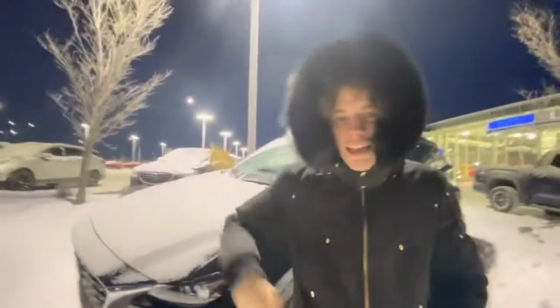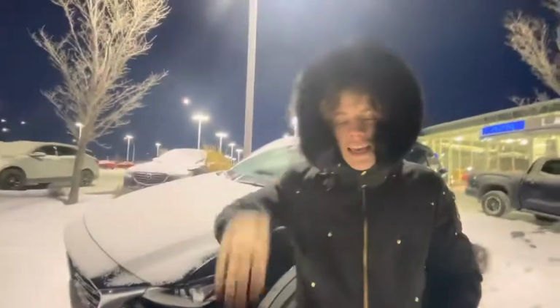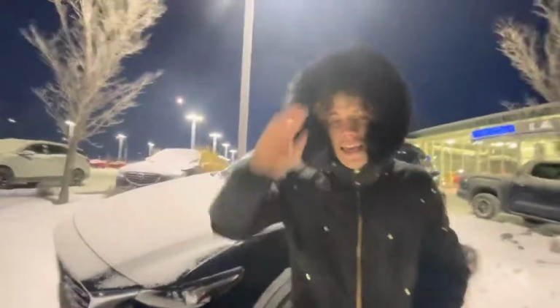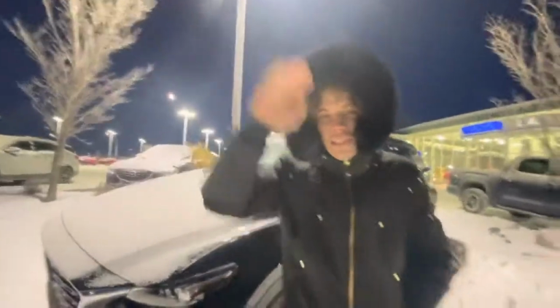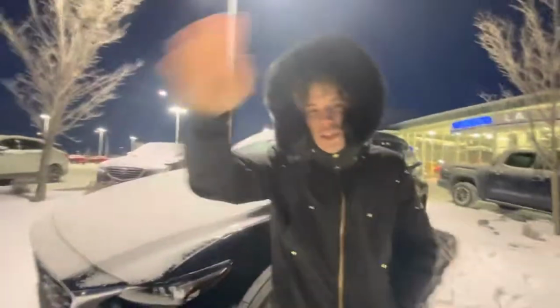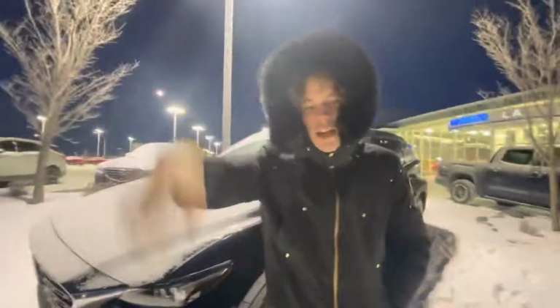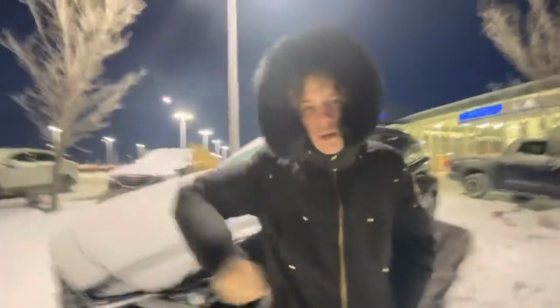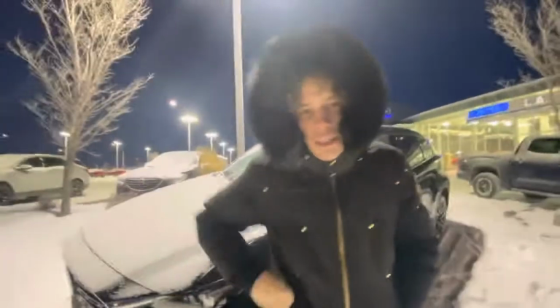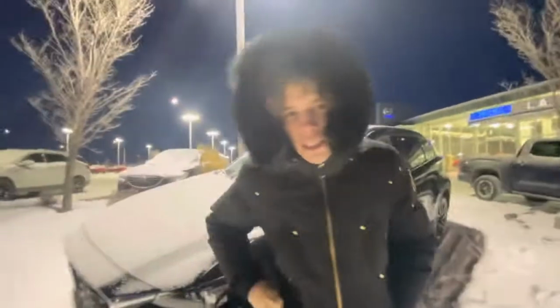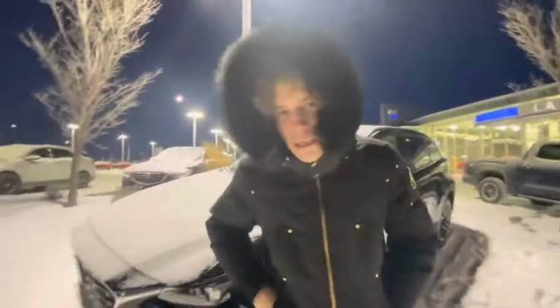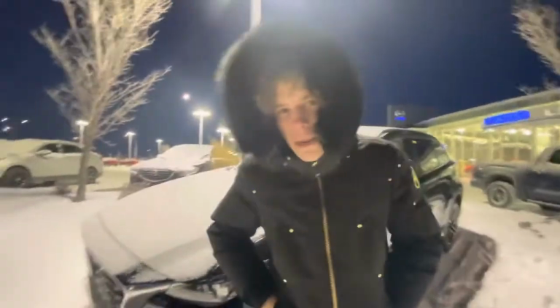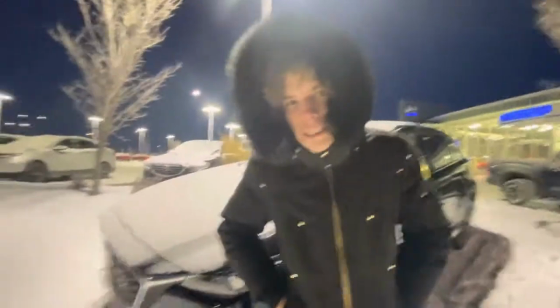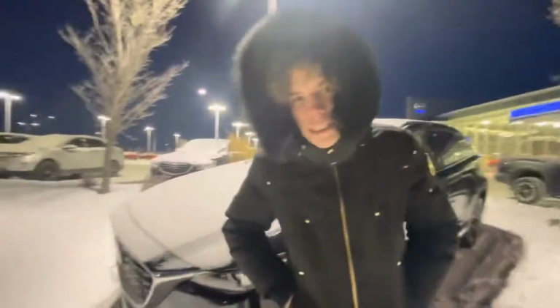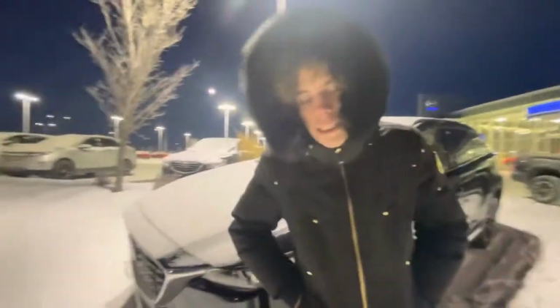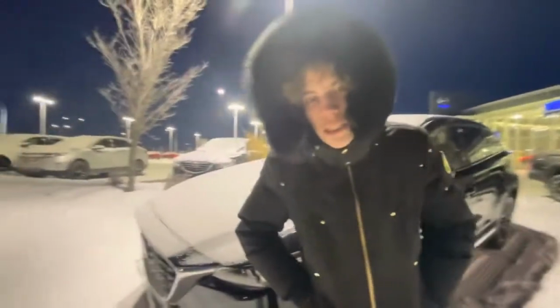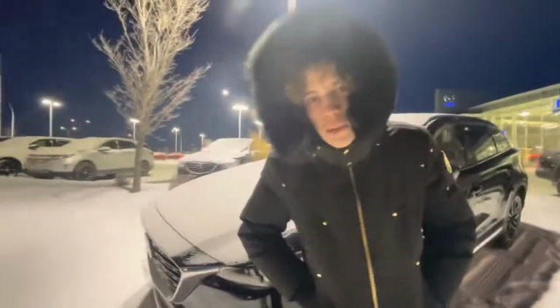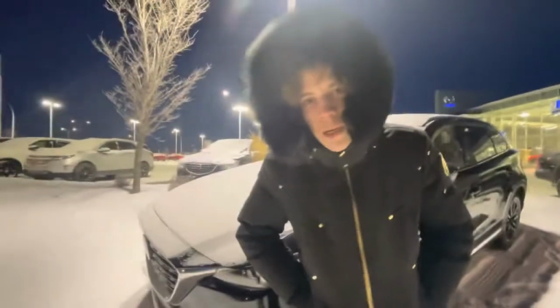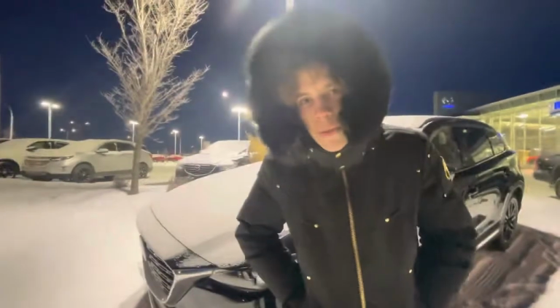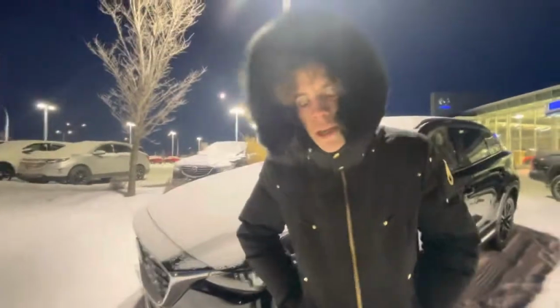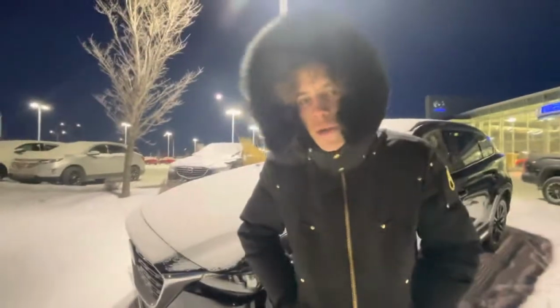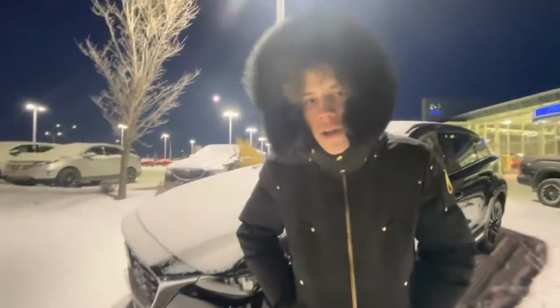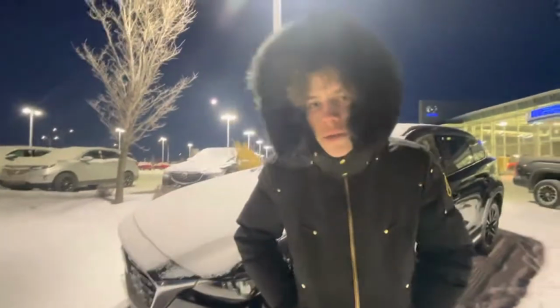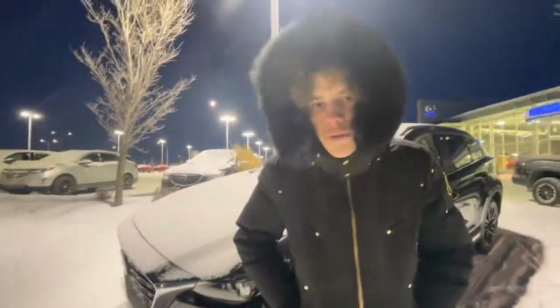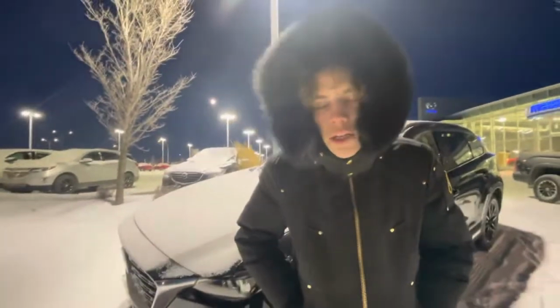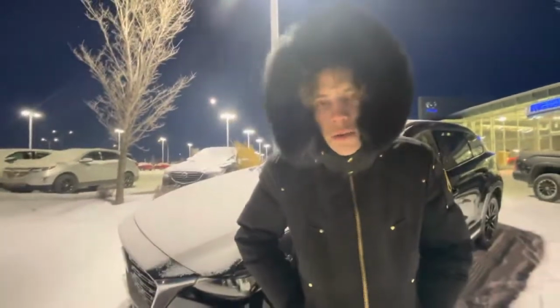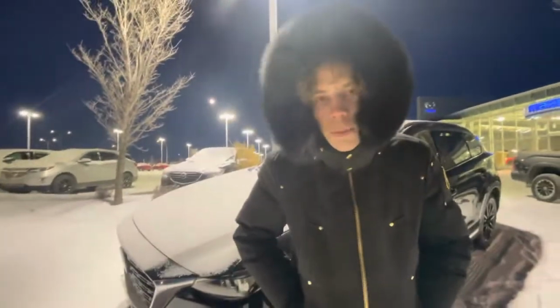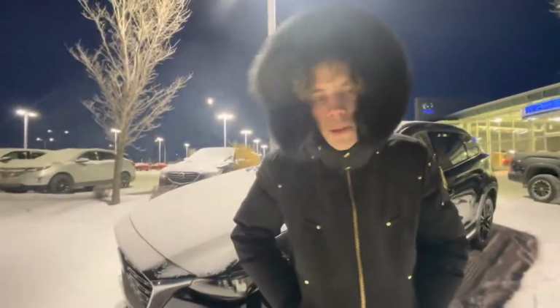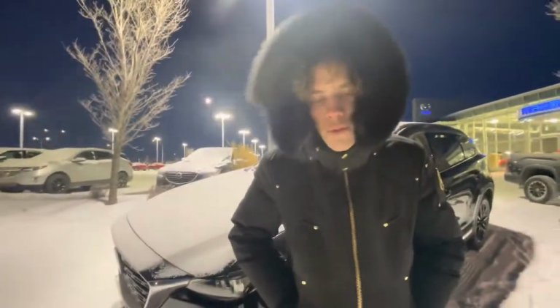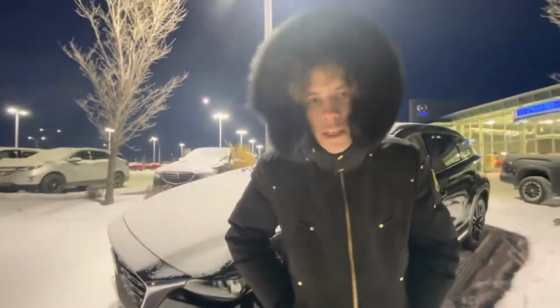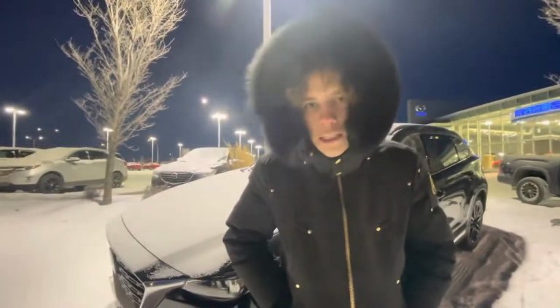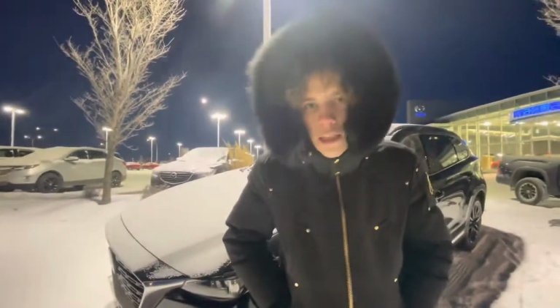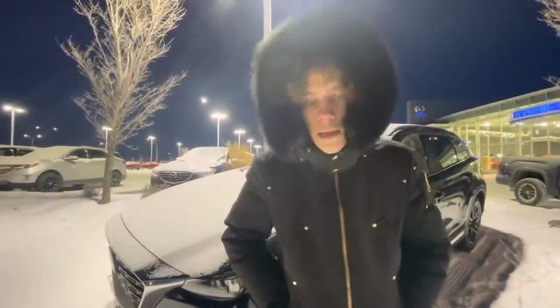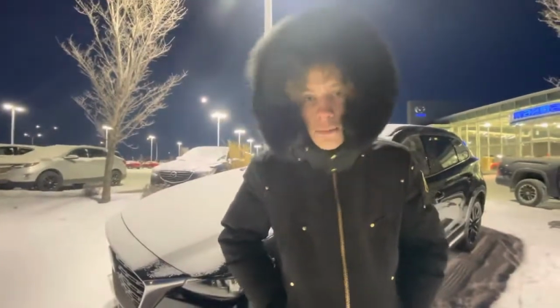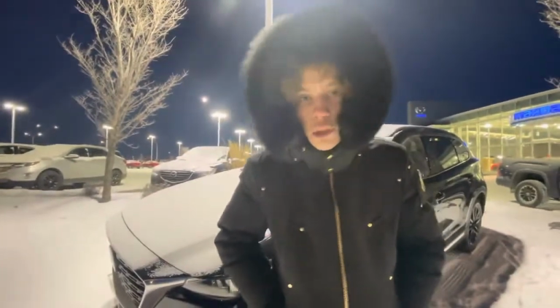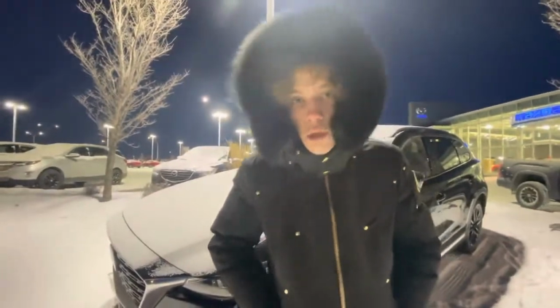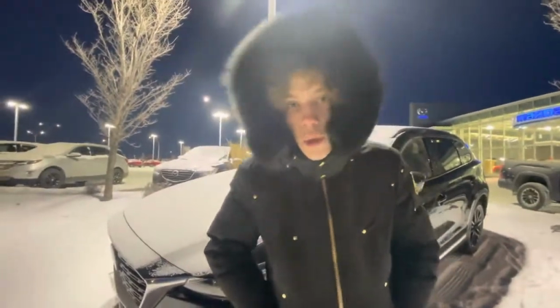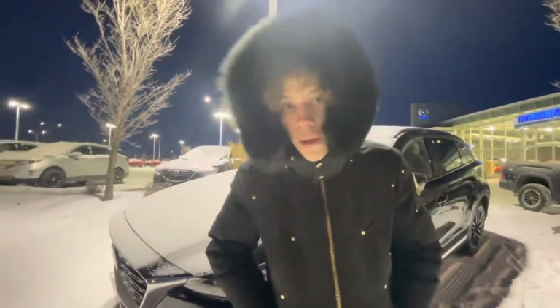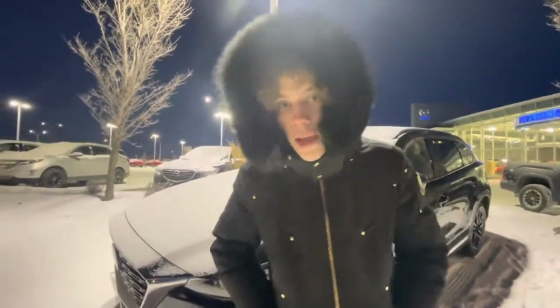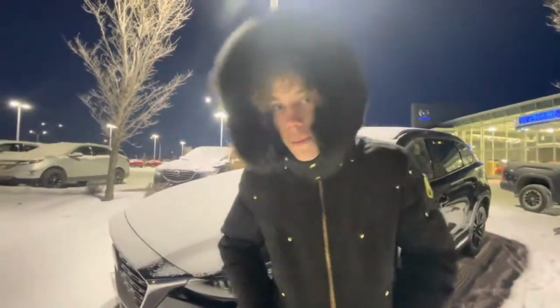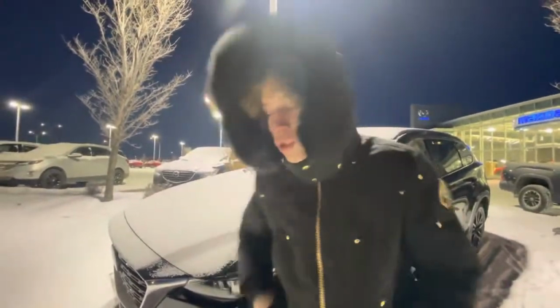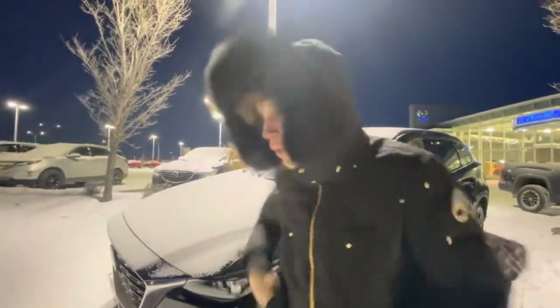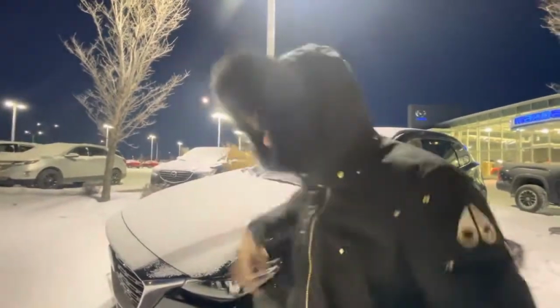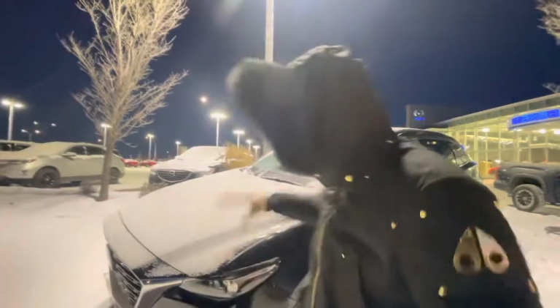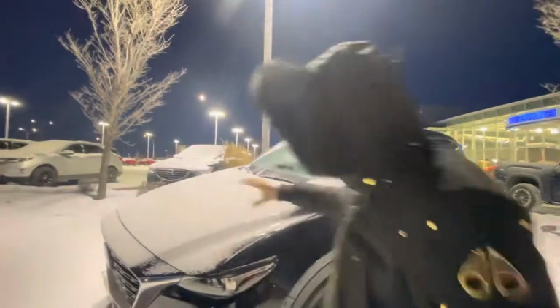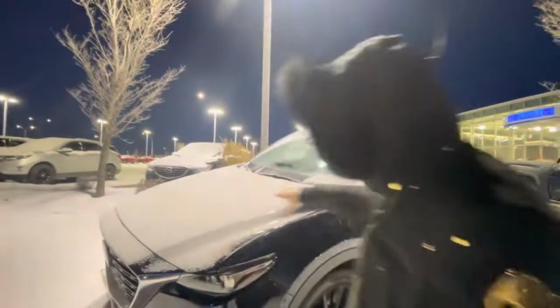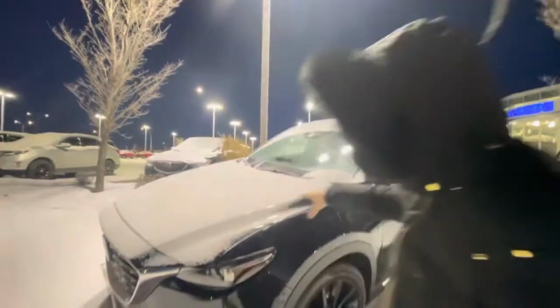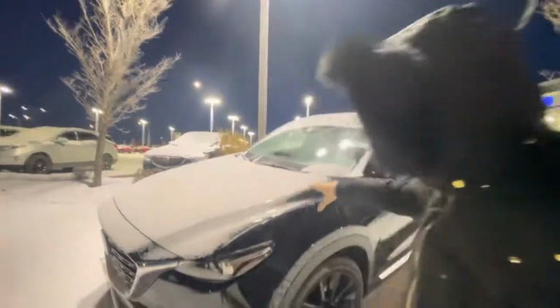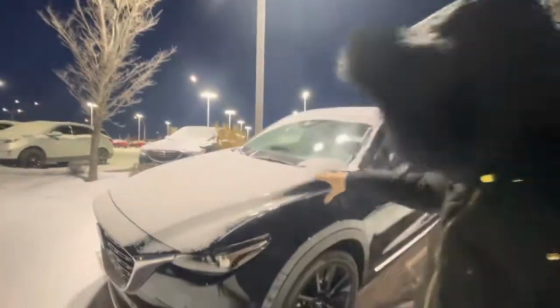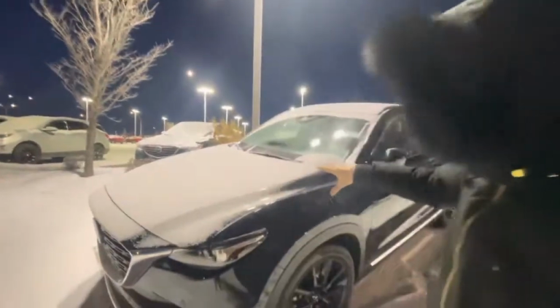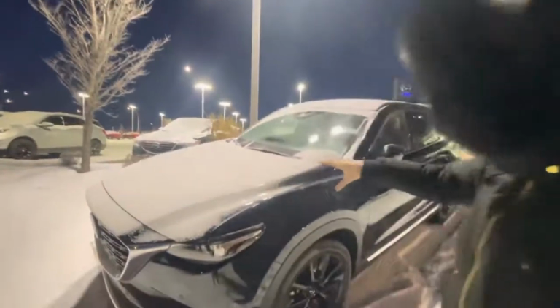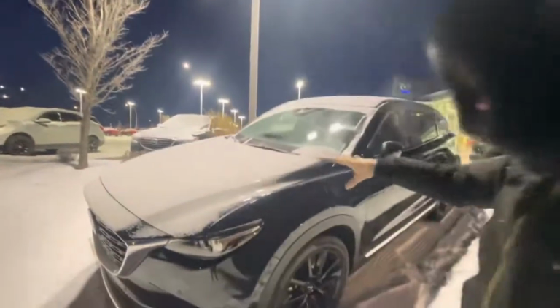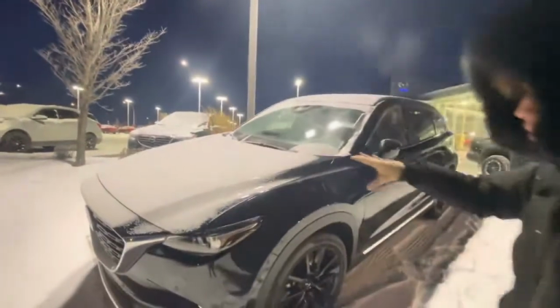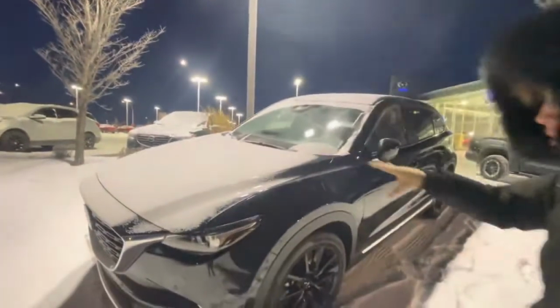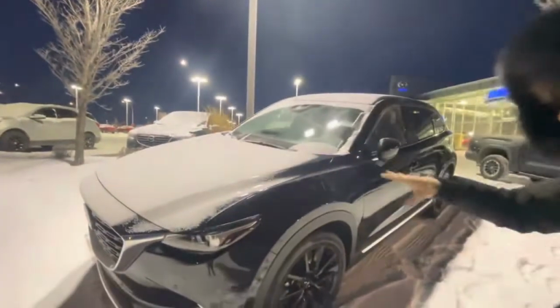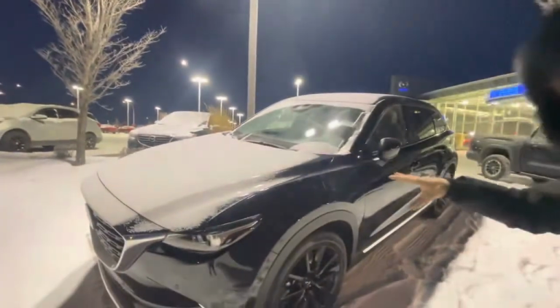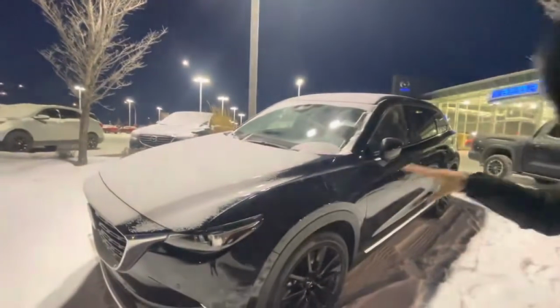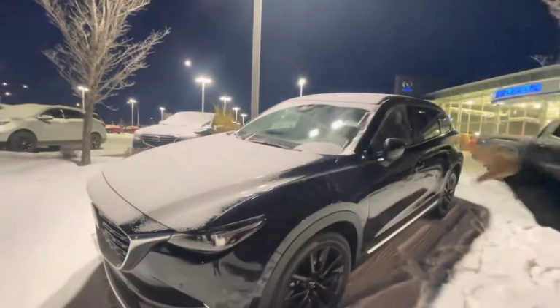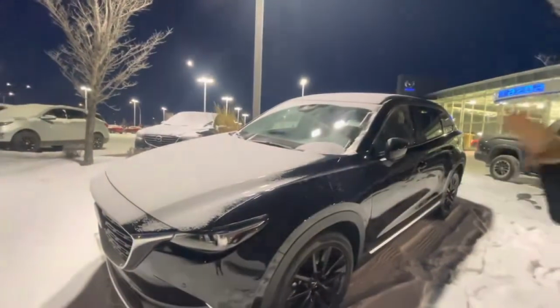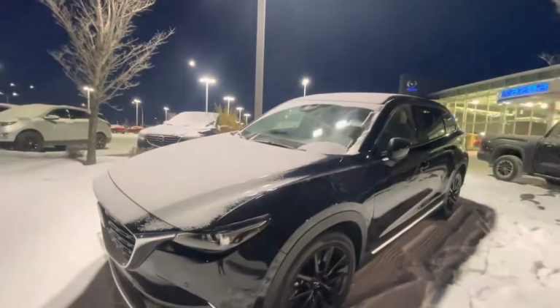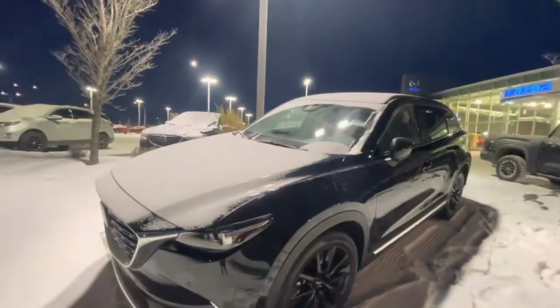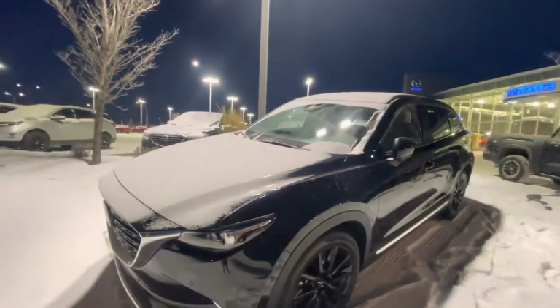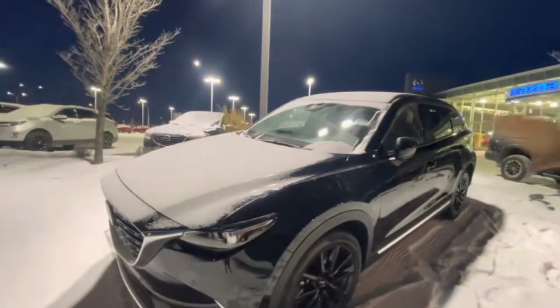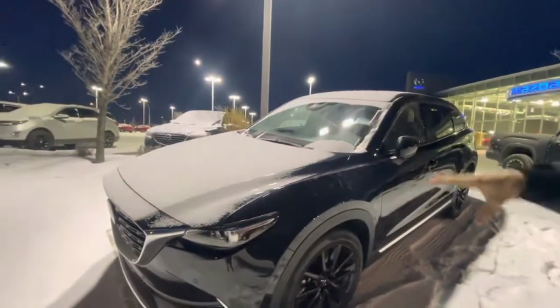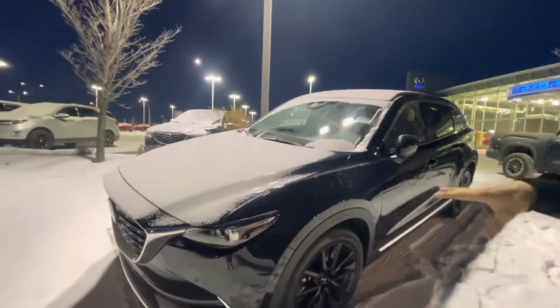Hey, it's Tyler with LA Mazda here. I just wanted to make you another video, put the face to the name, show you who I am as well, show you our 2021 Mazda CX-9 Kiro.